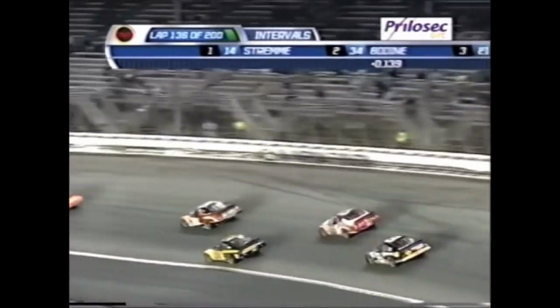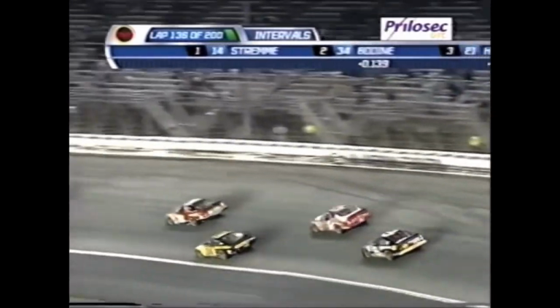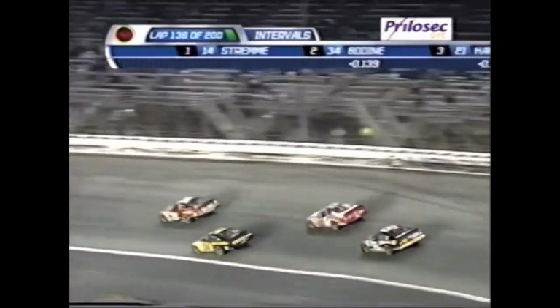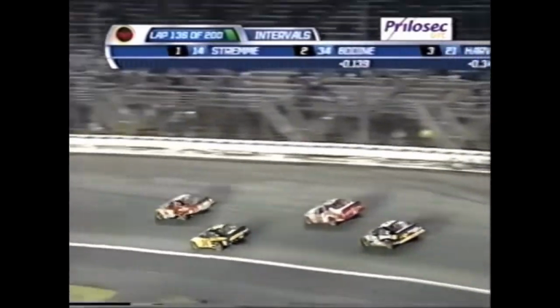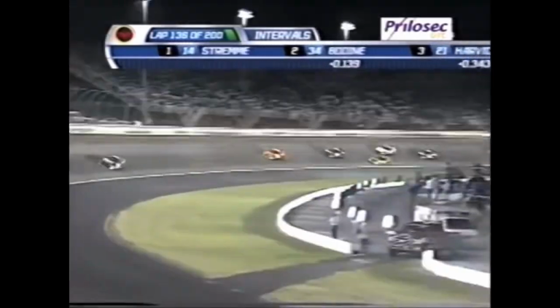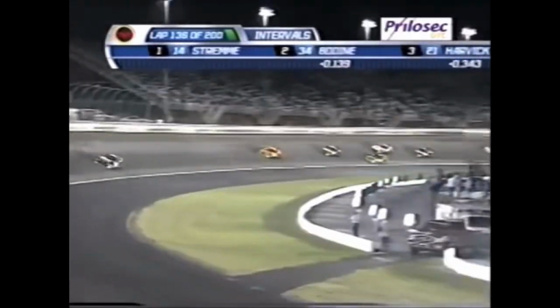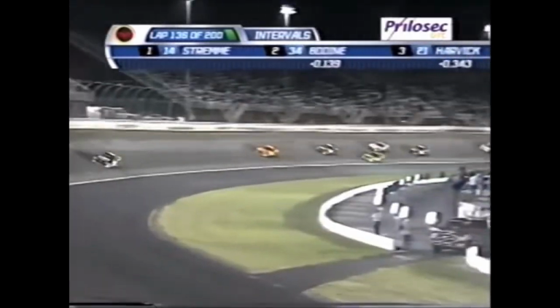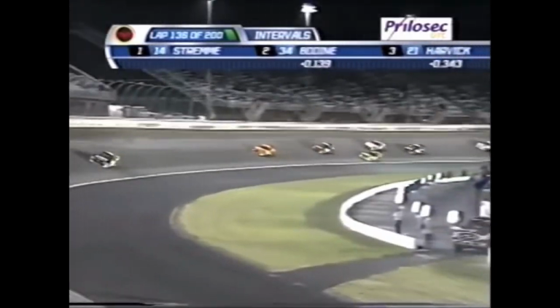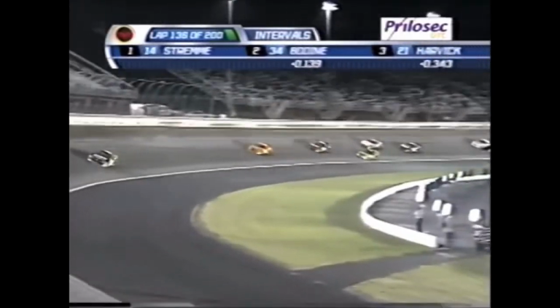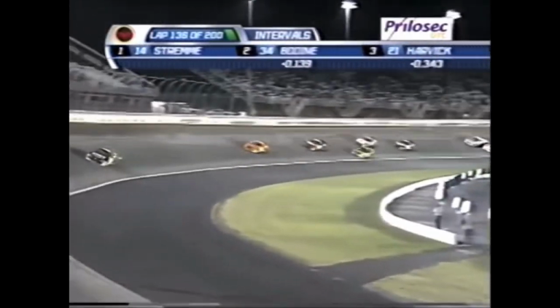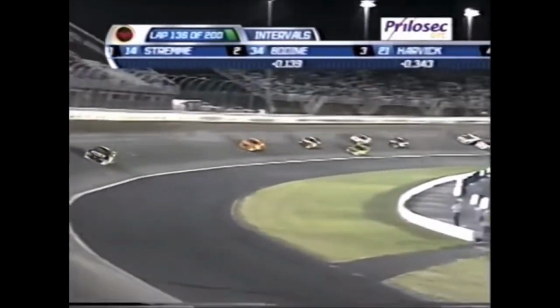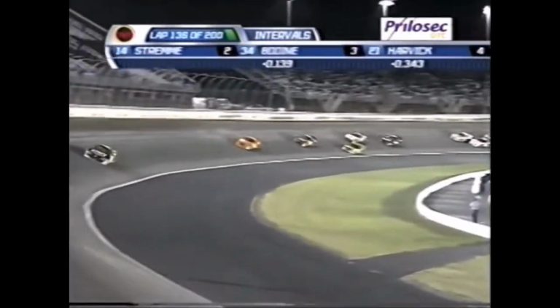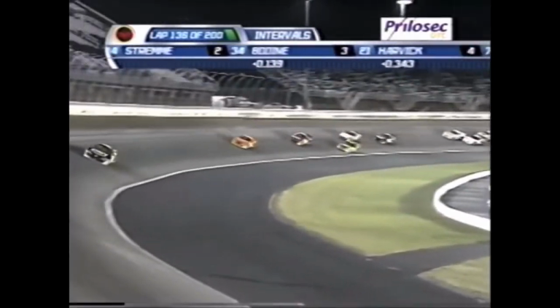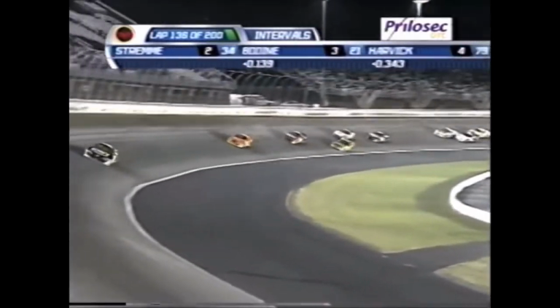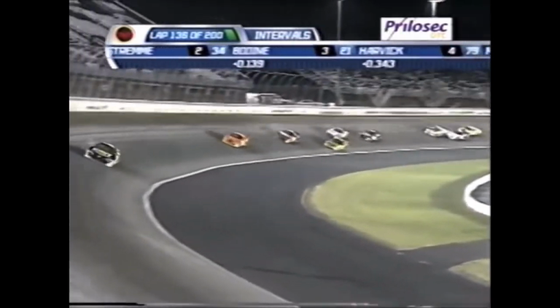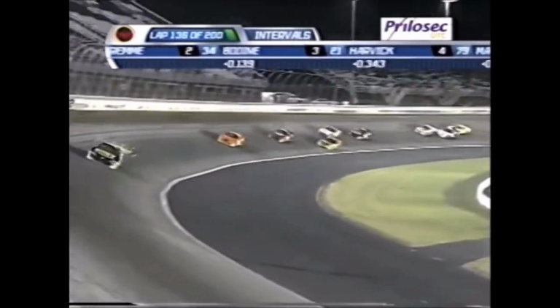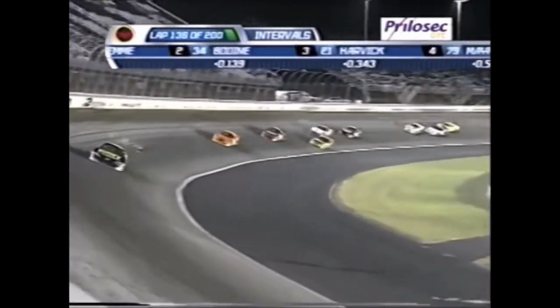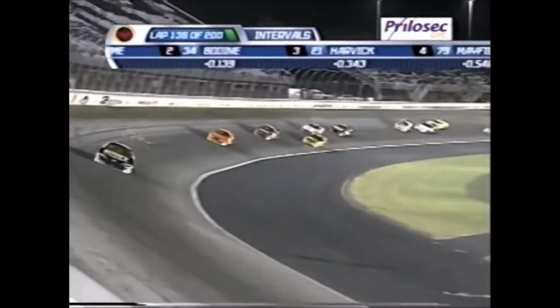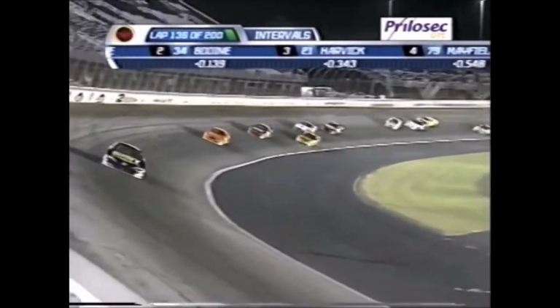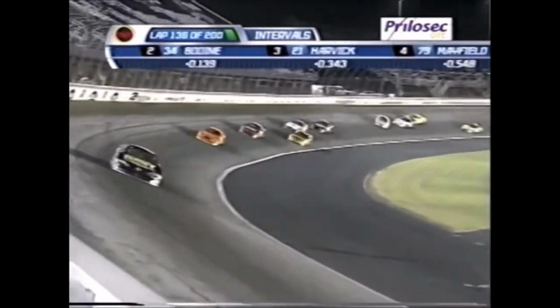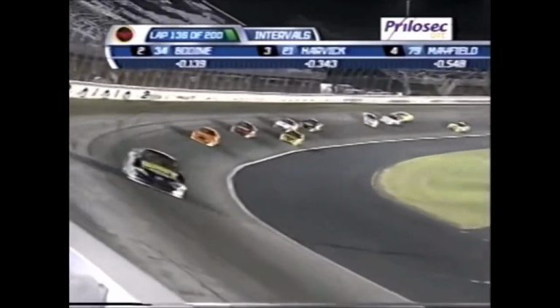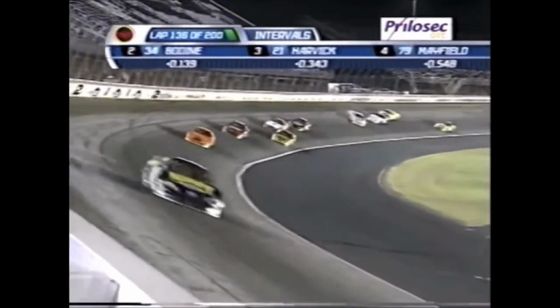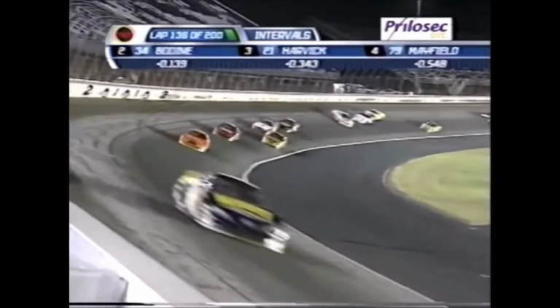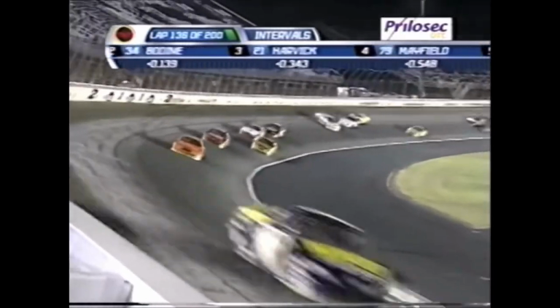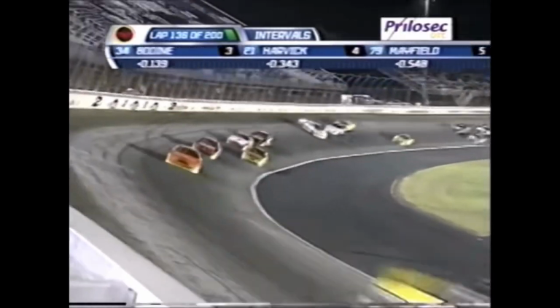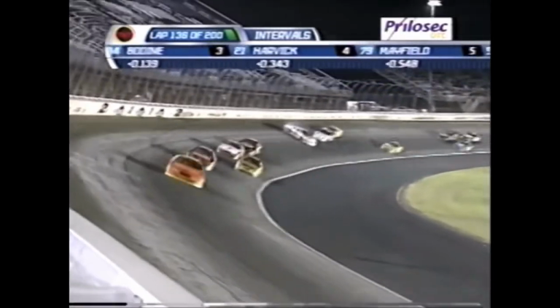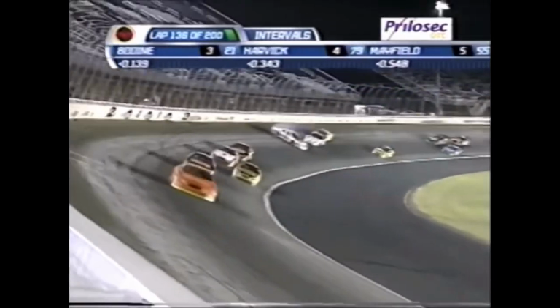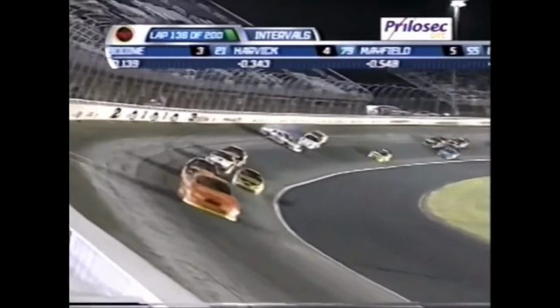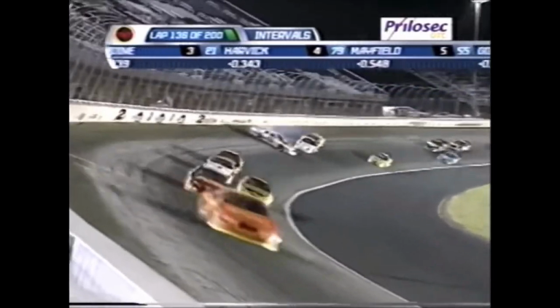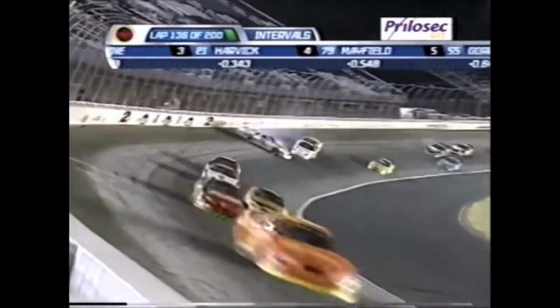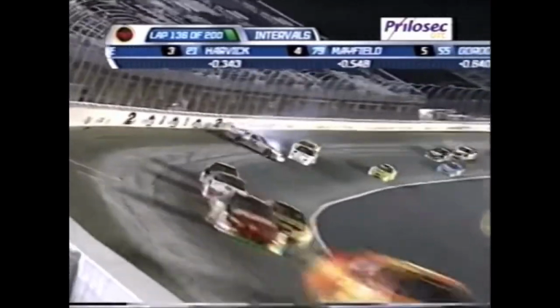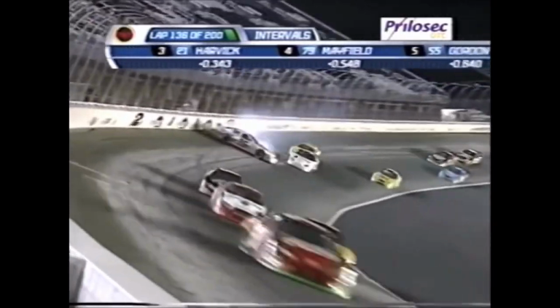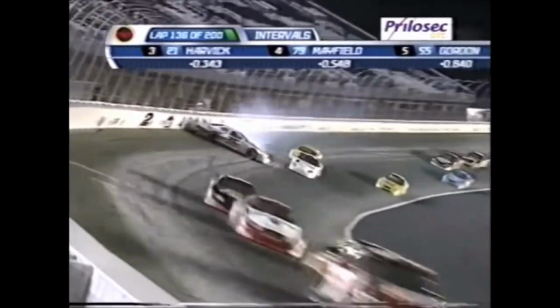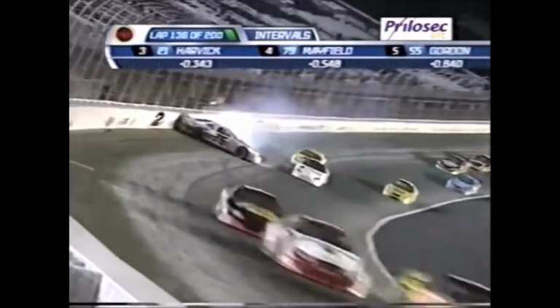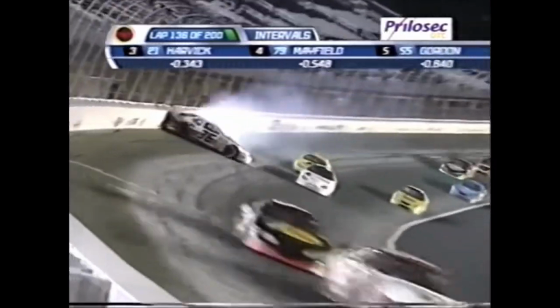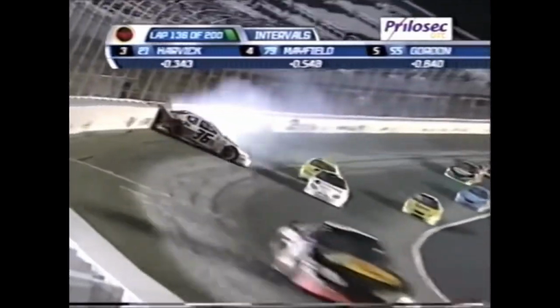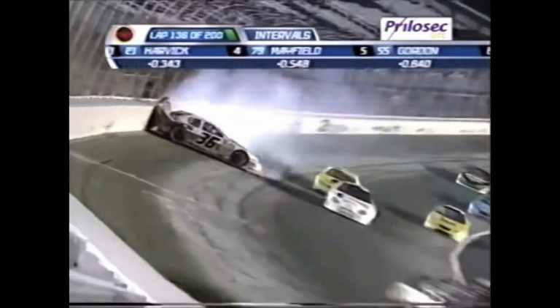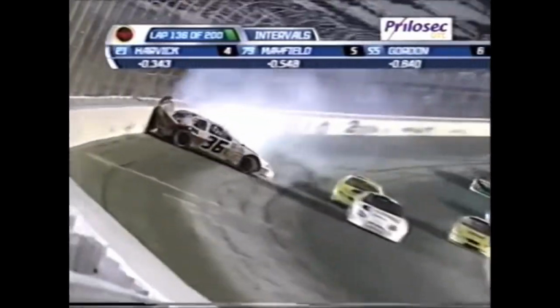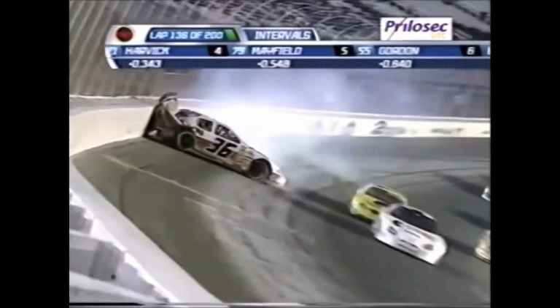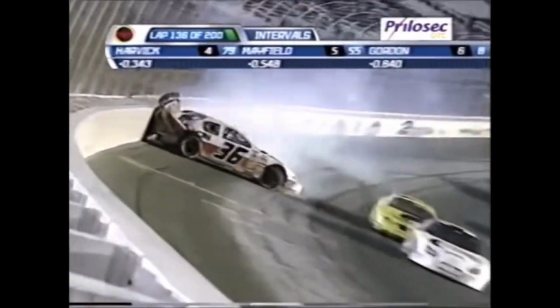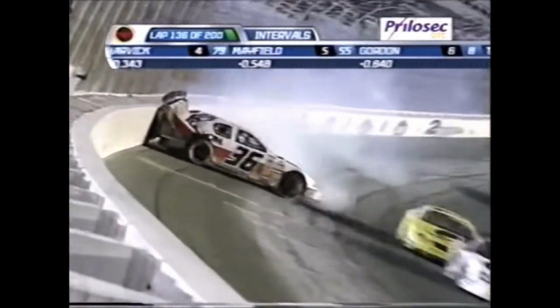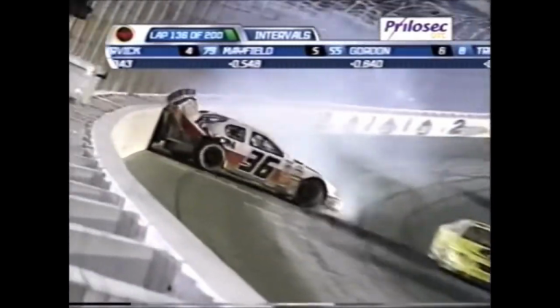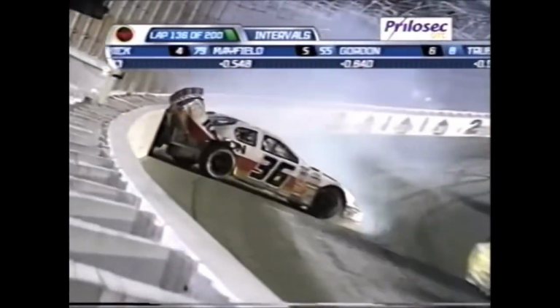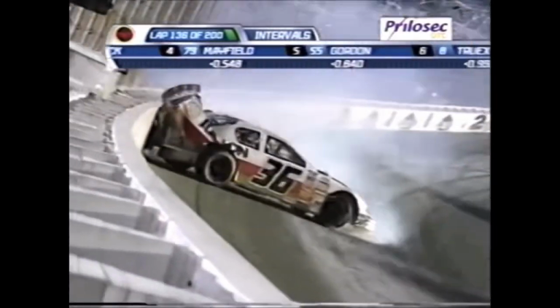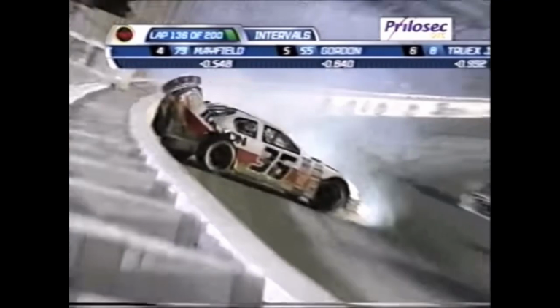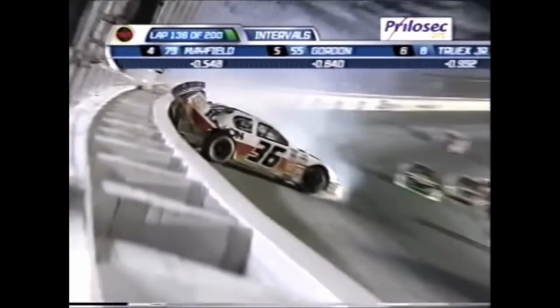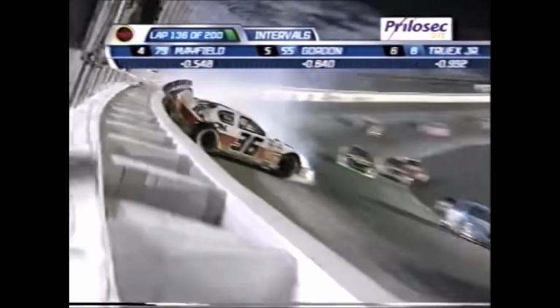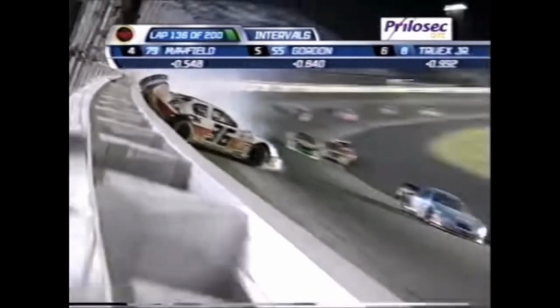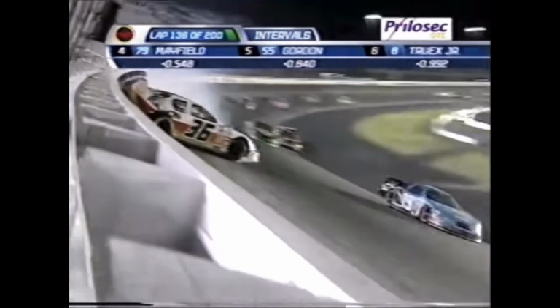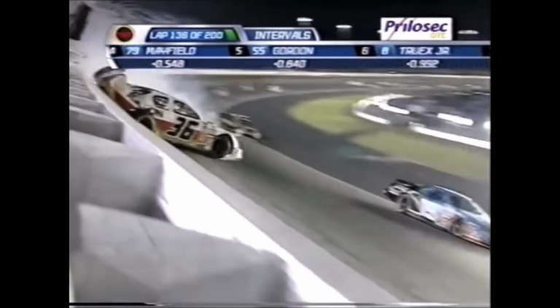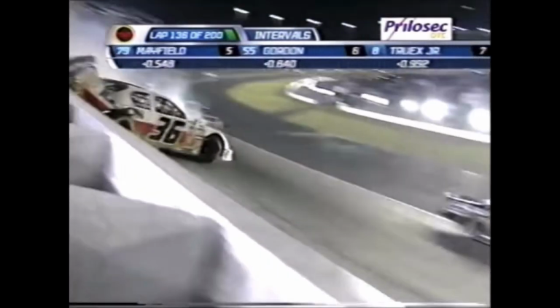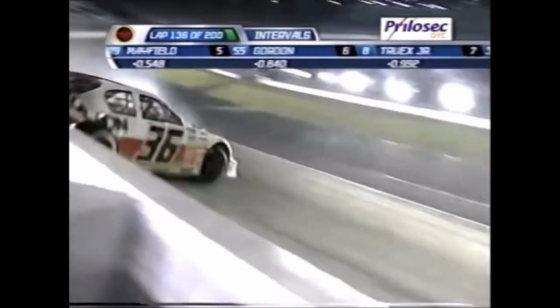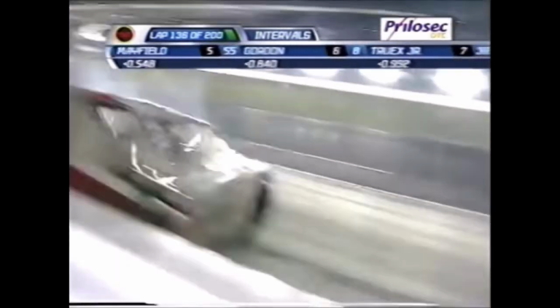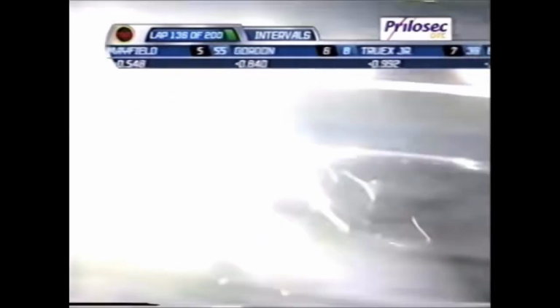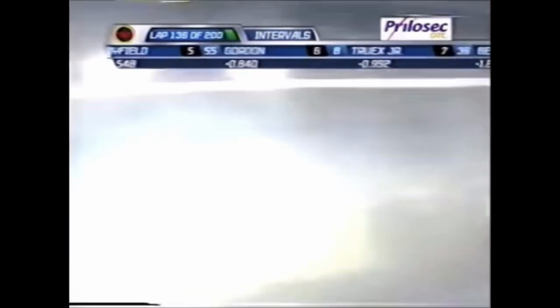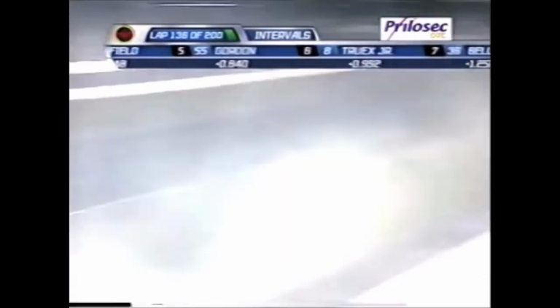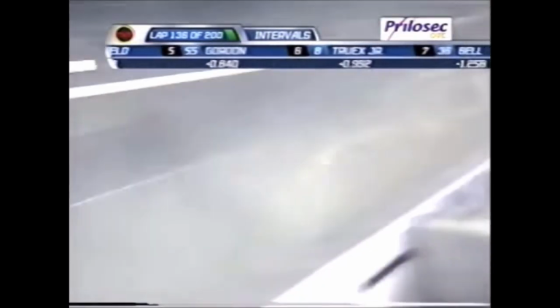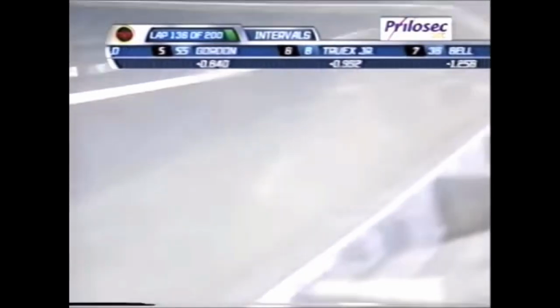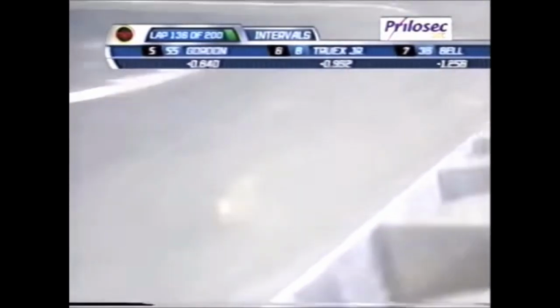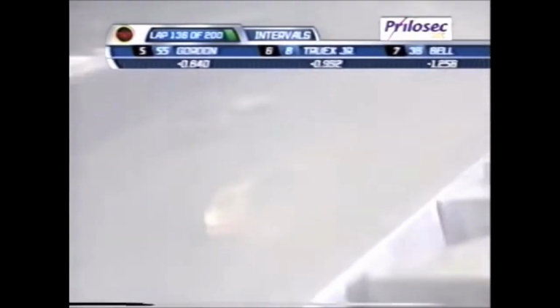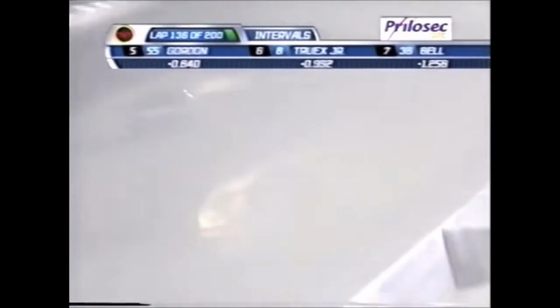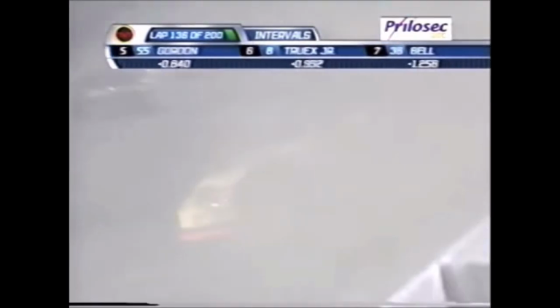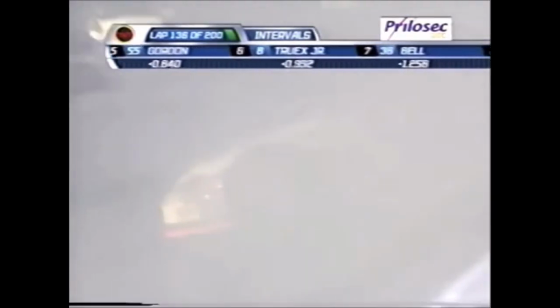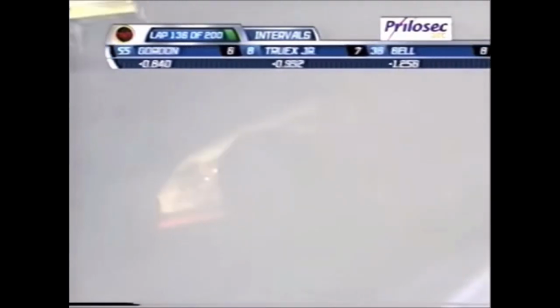So Harvick moves in. Nolan slides up the racetrack into TJ Bell.